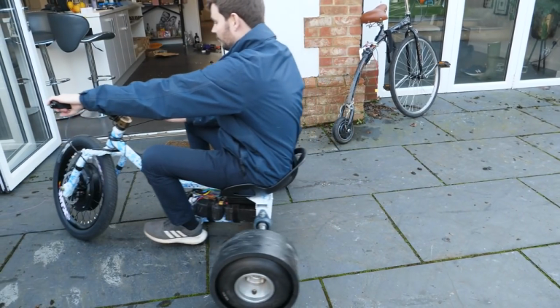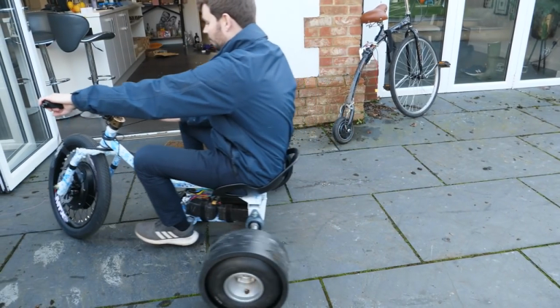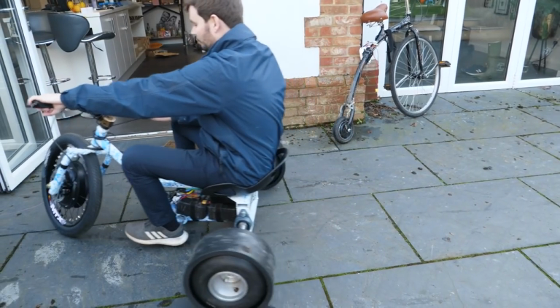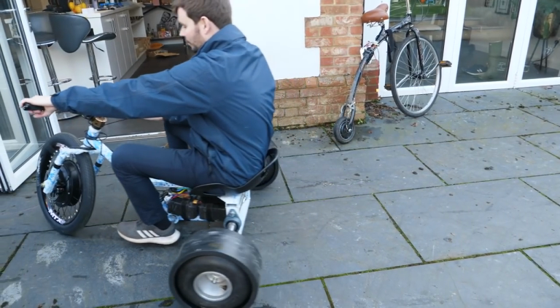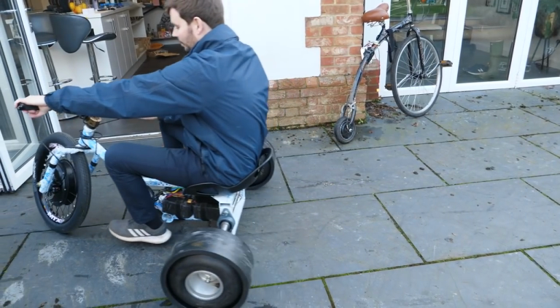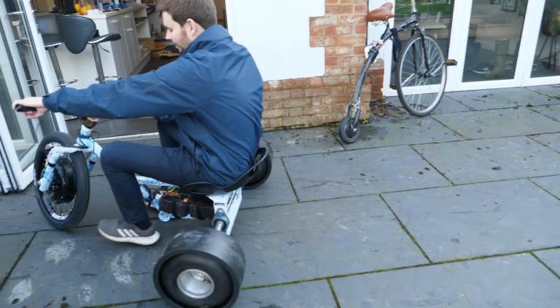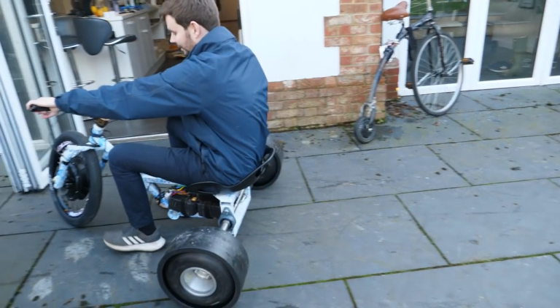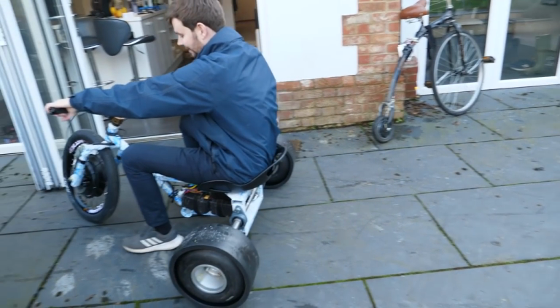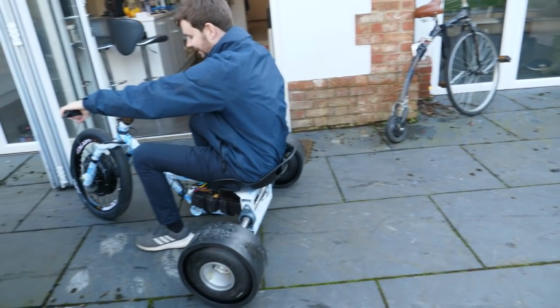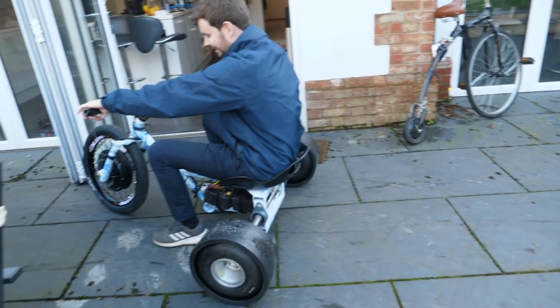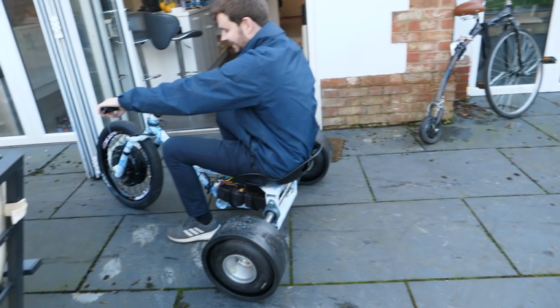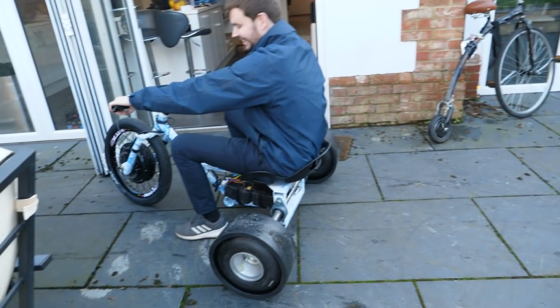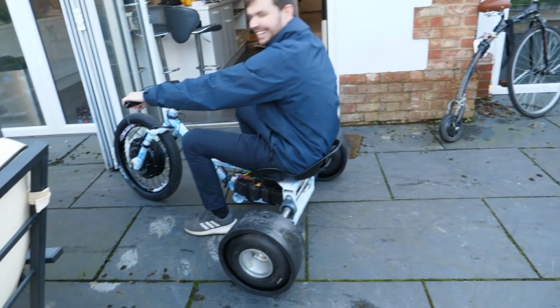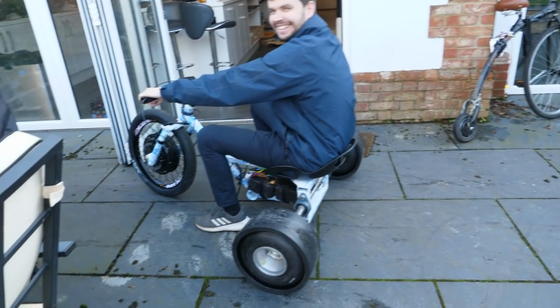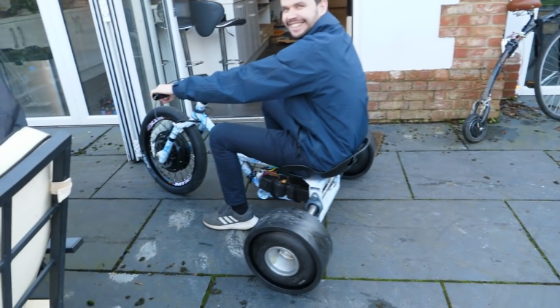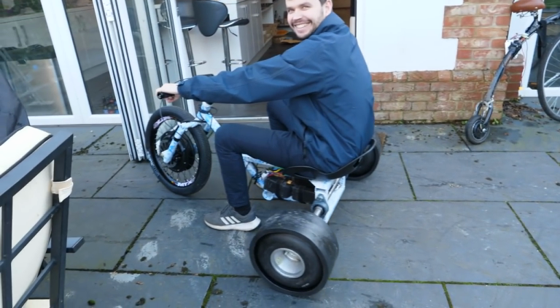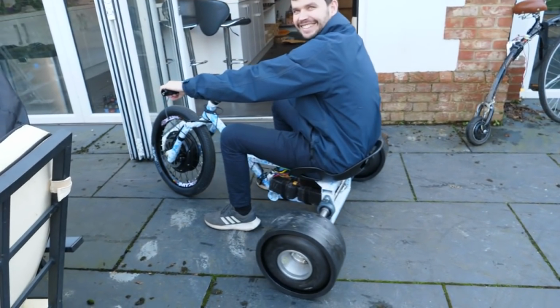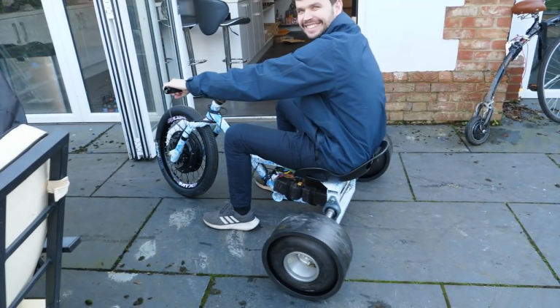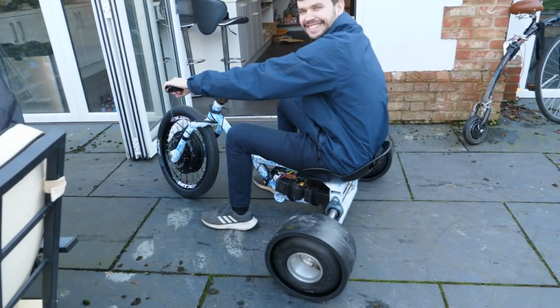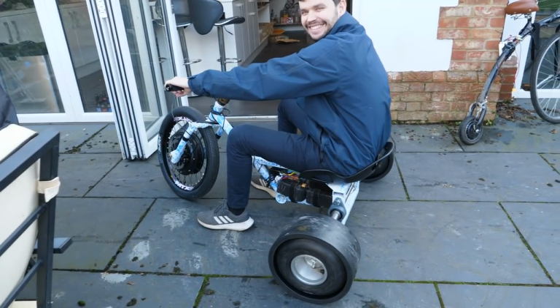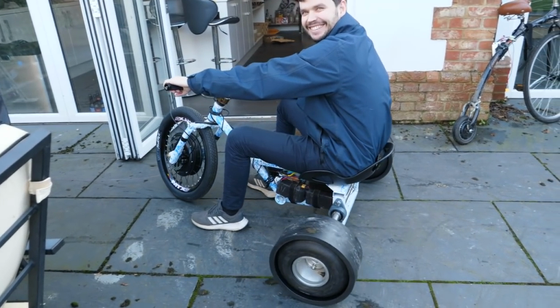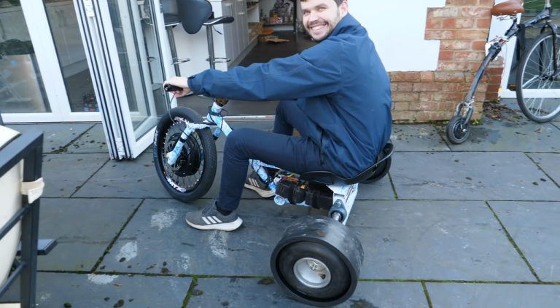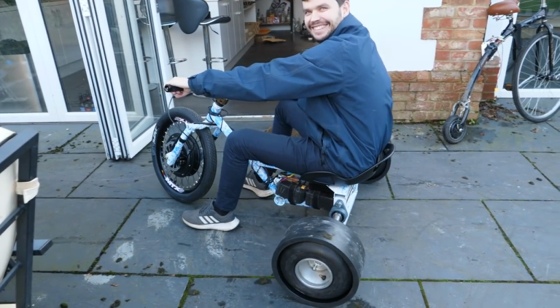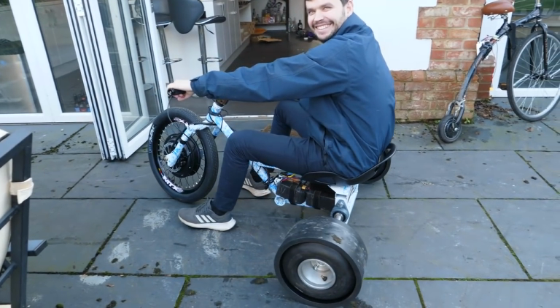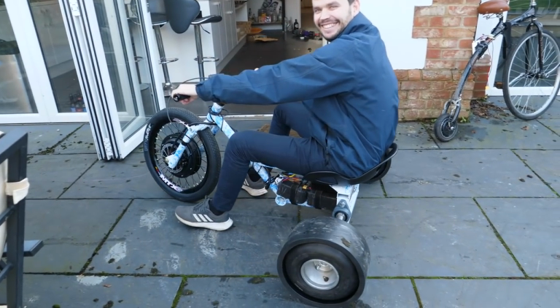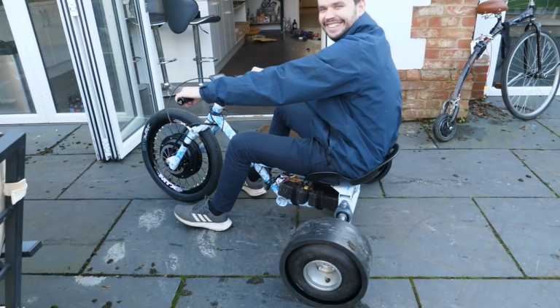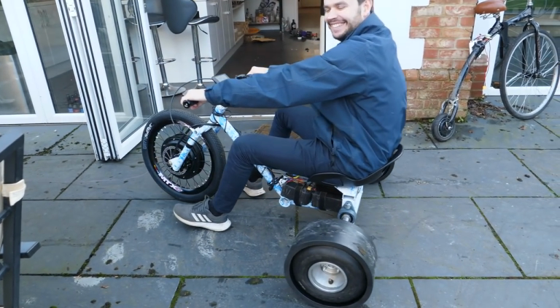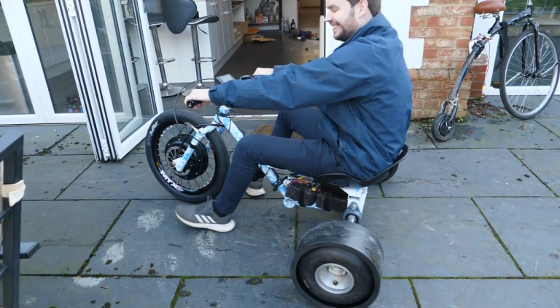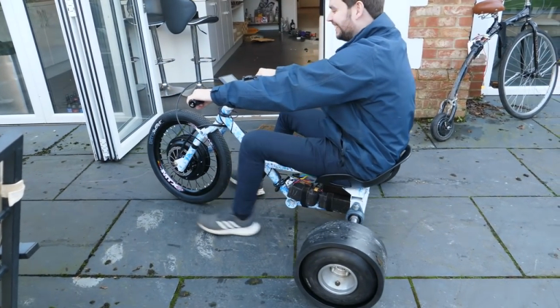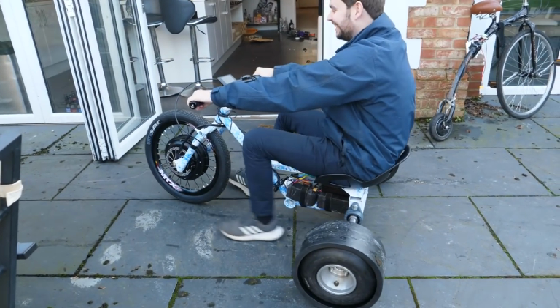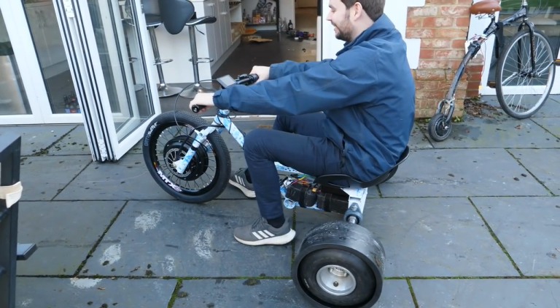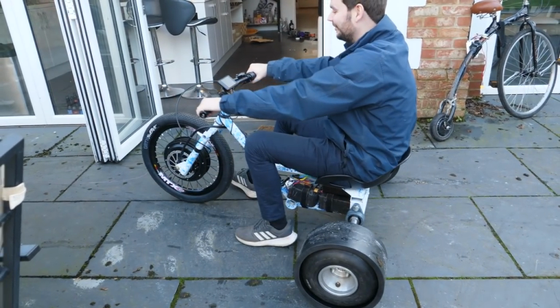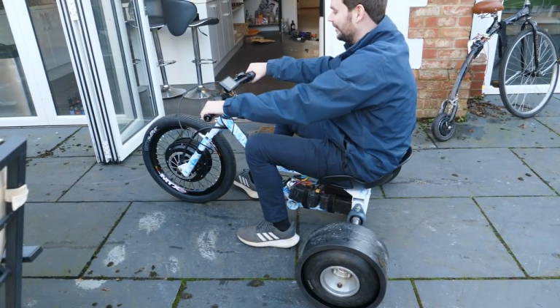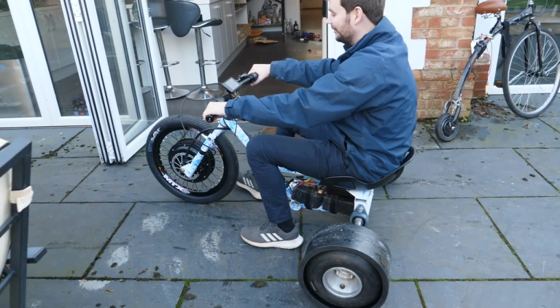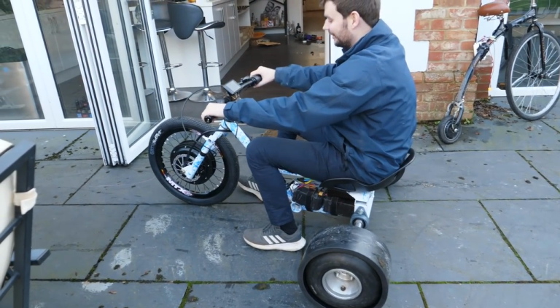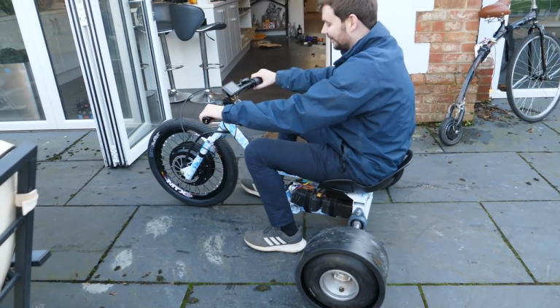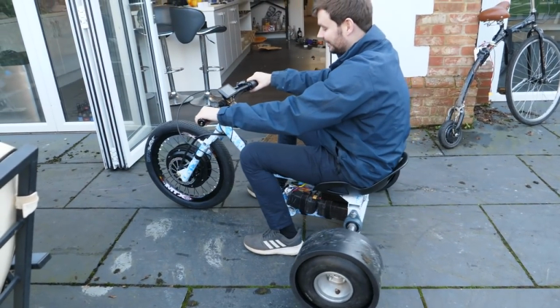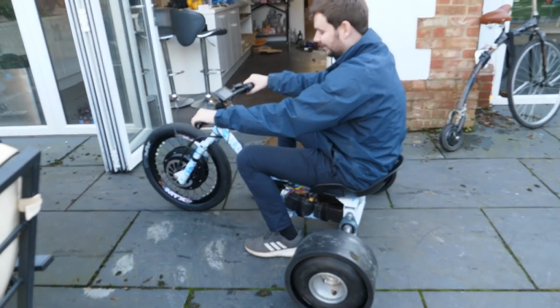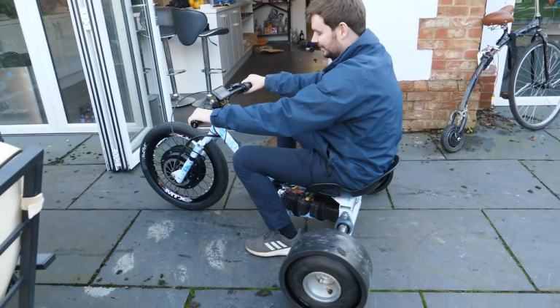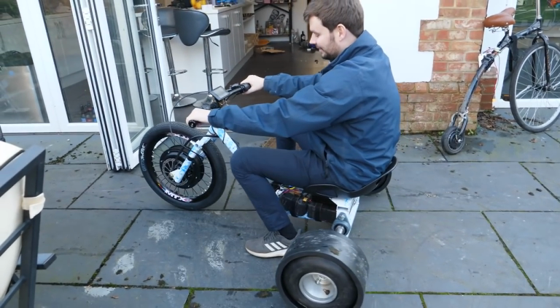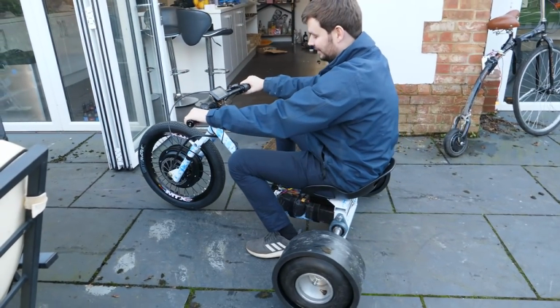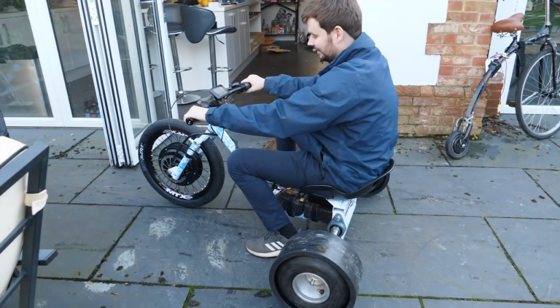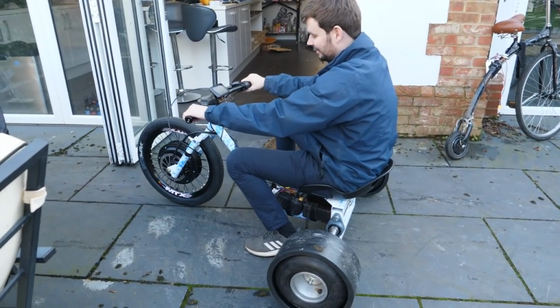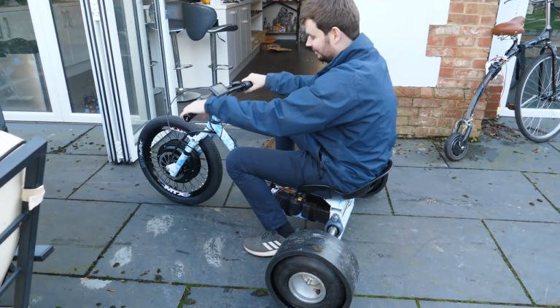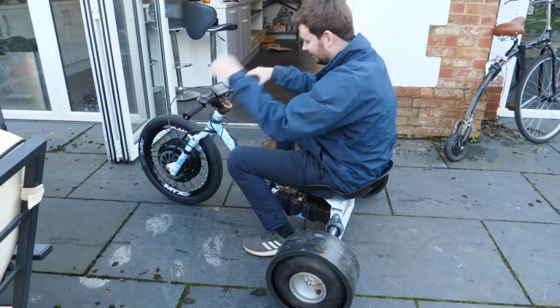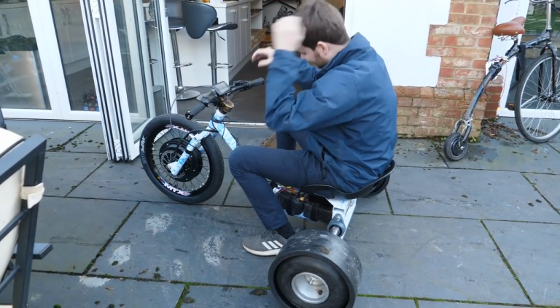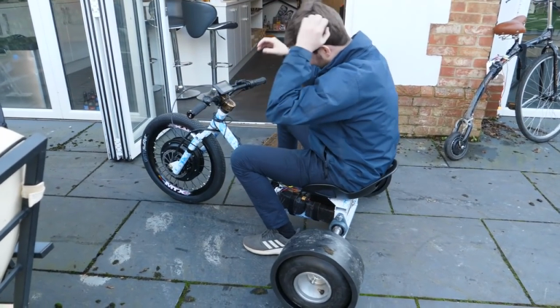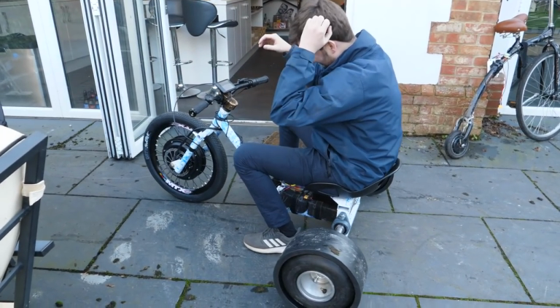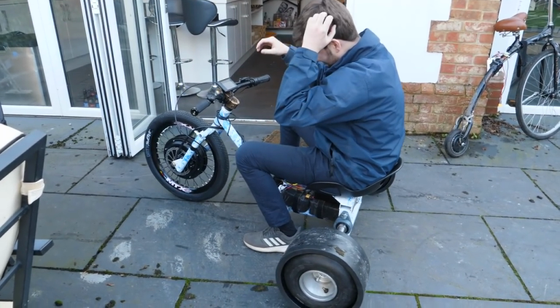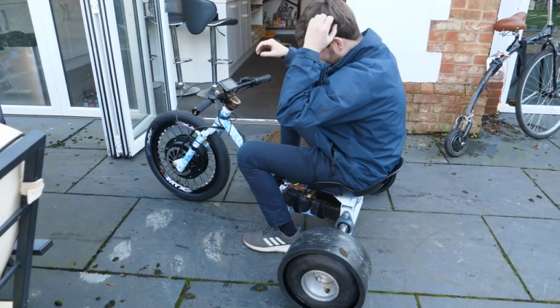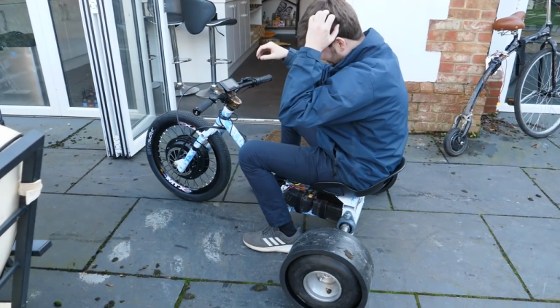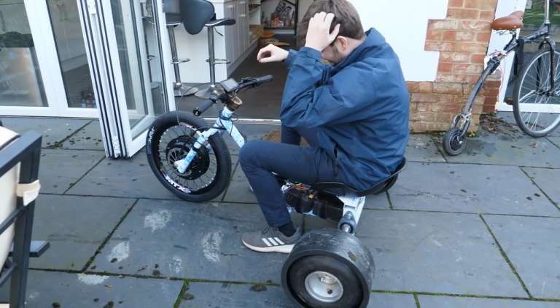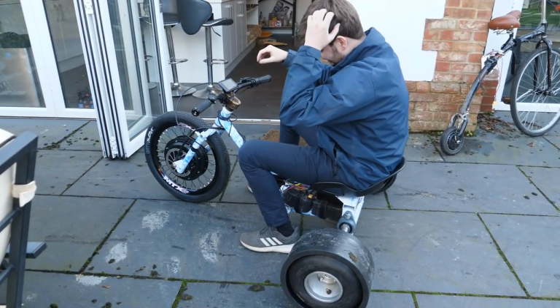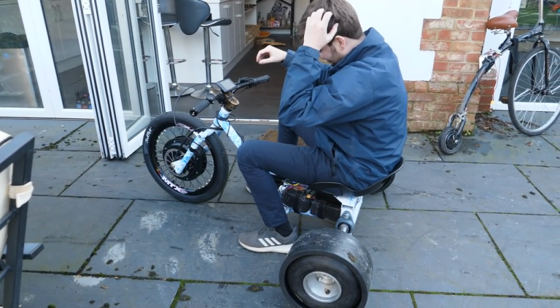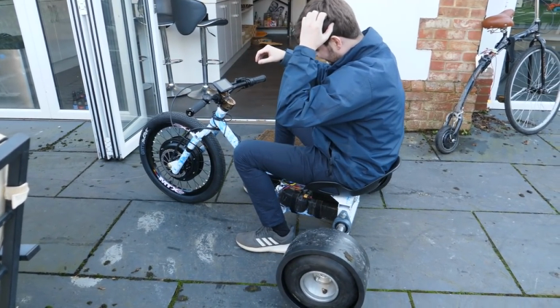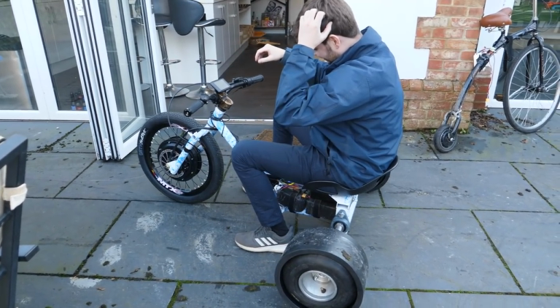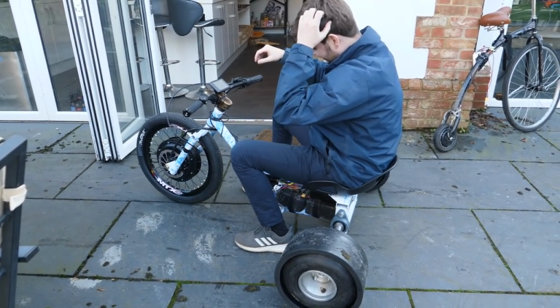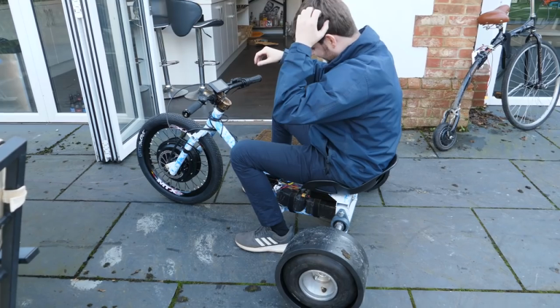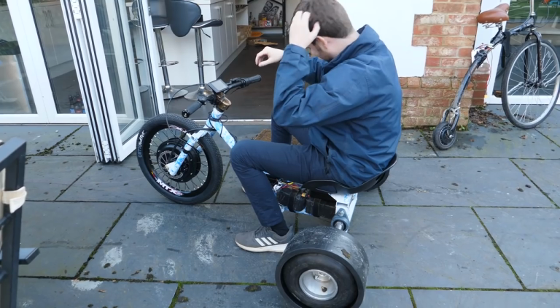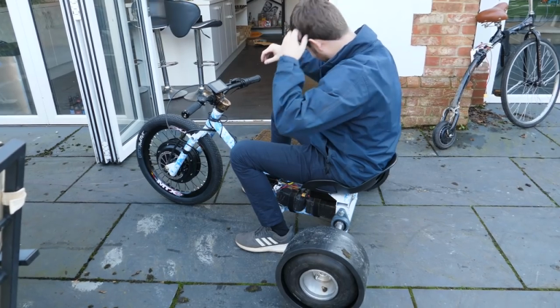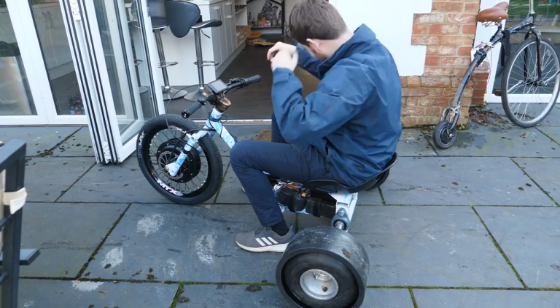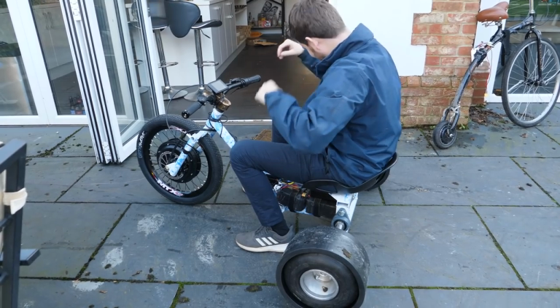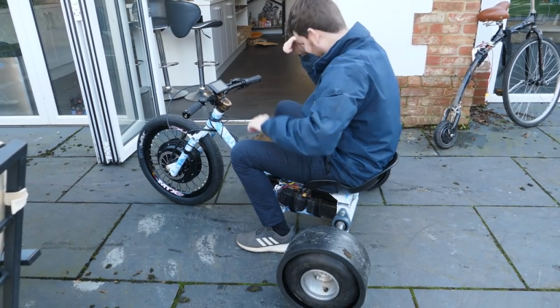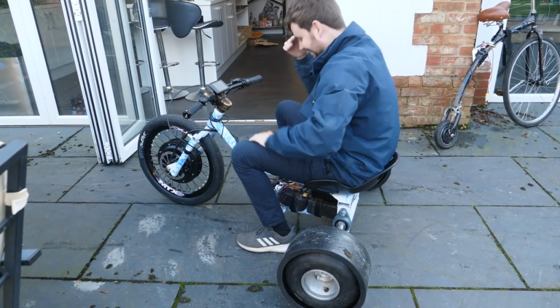It doesn't turn. It will do — maybe. On tarmac. Let's go up the front.